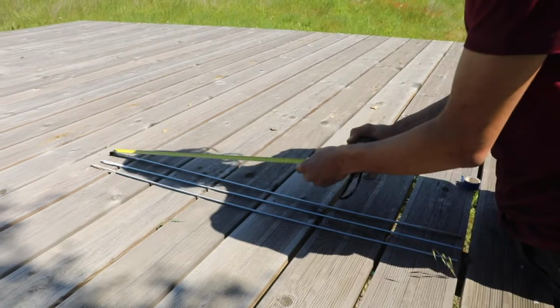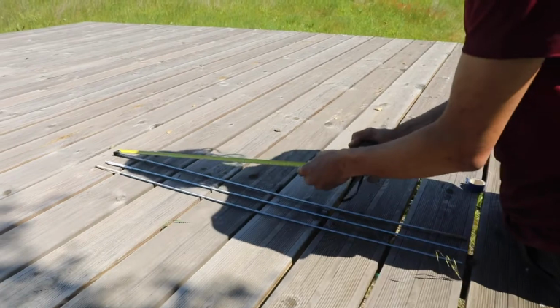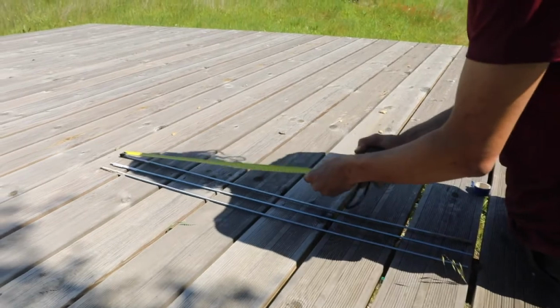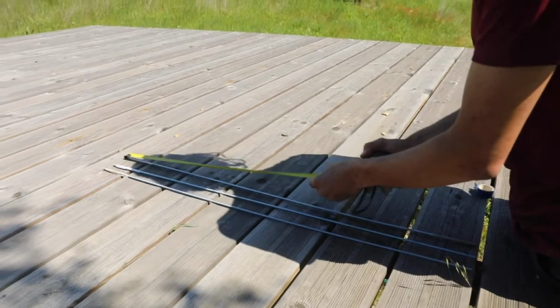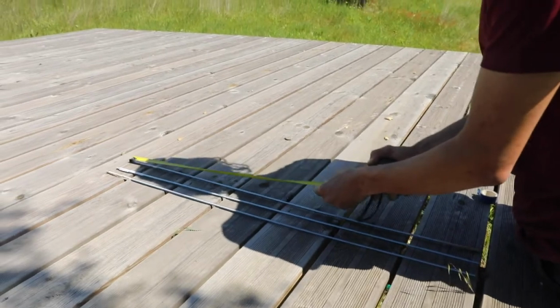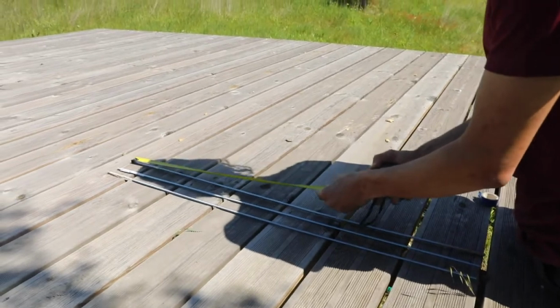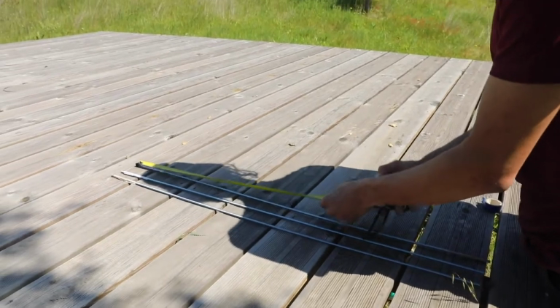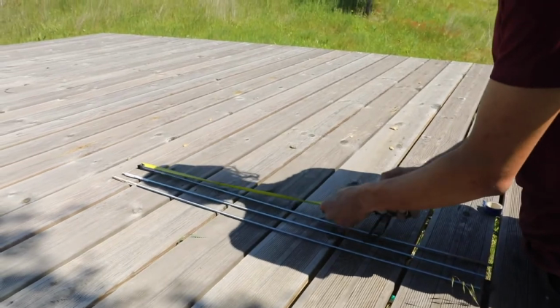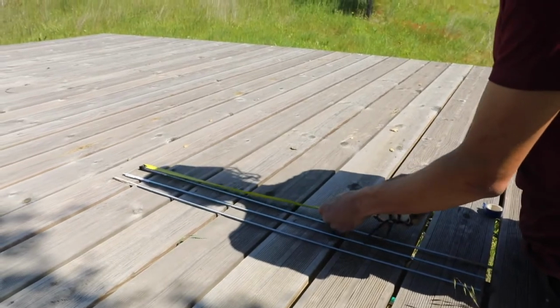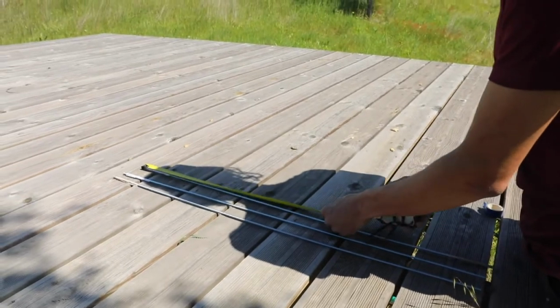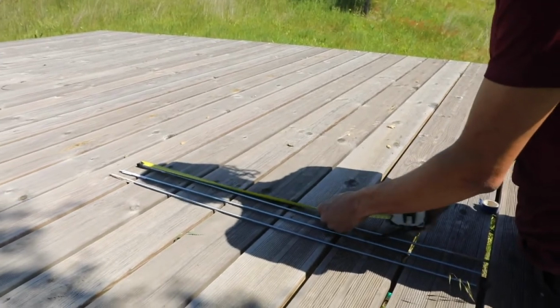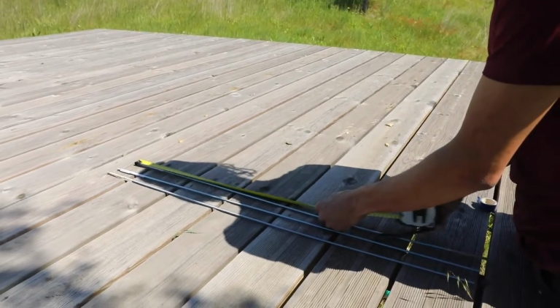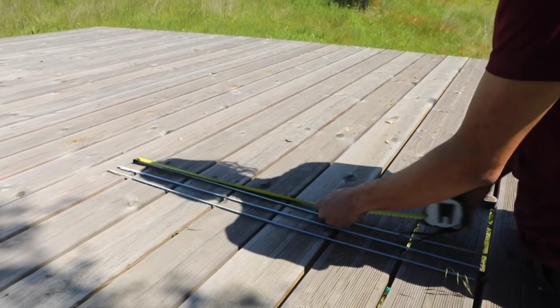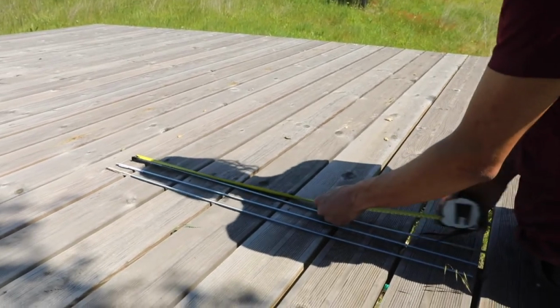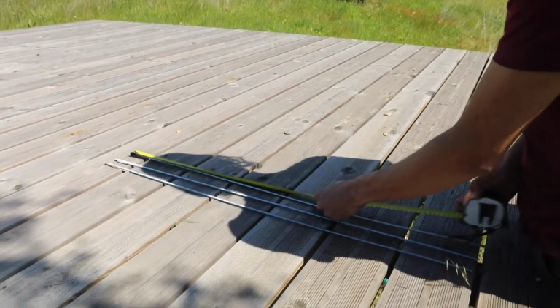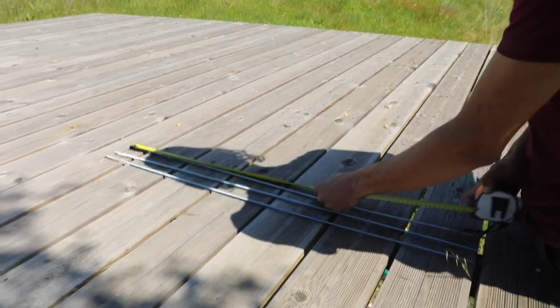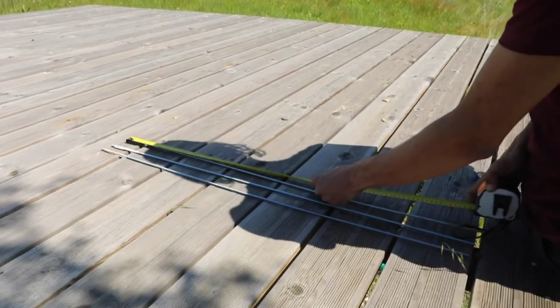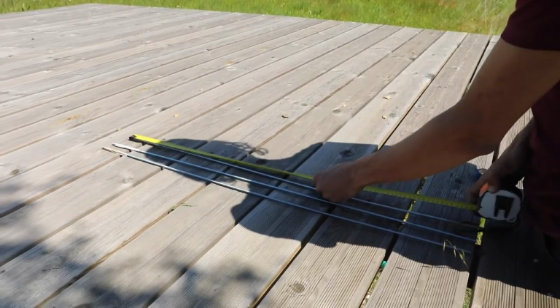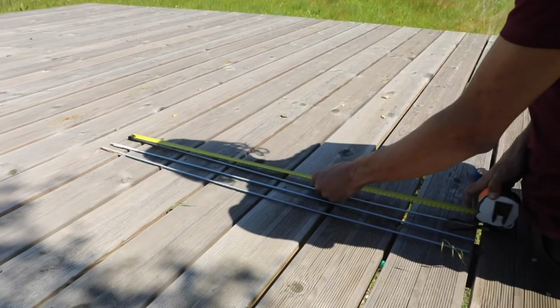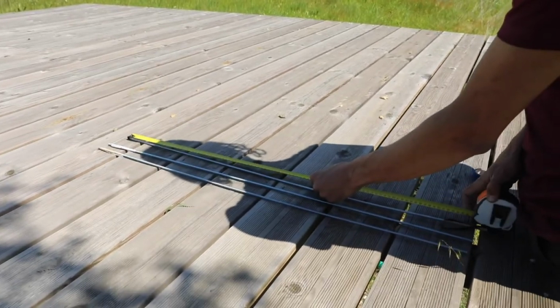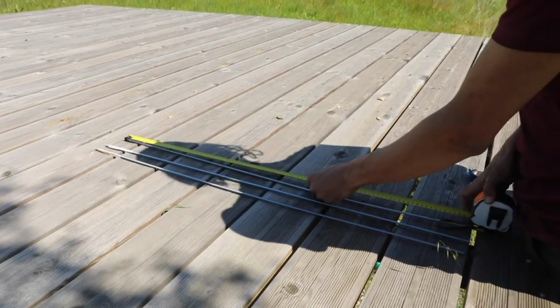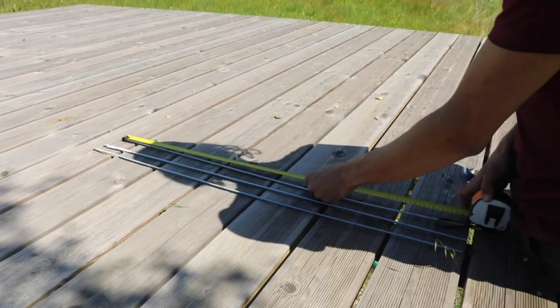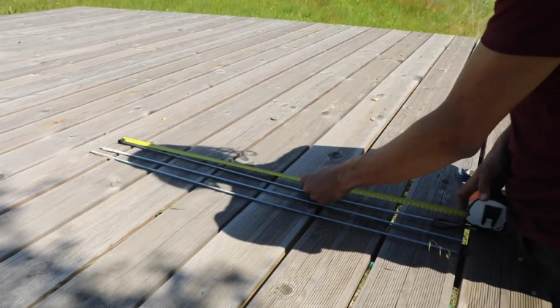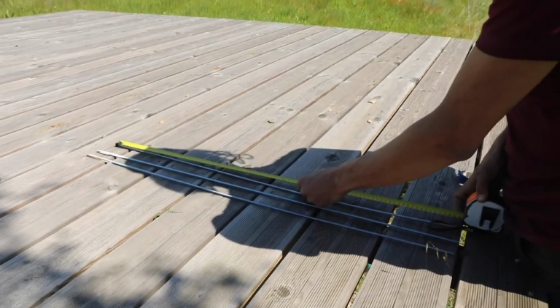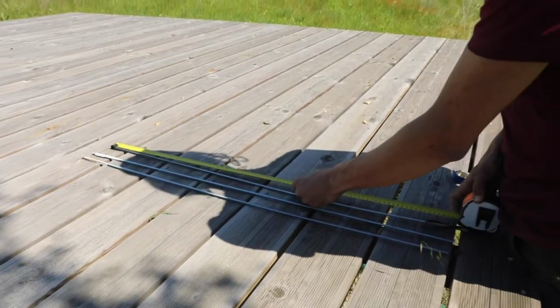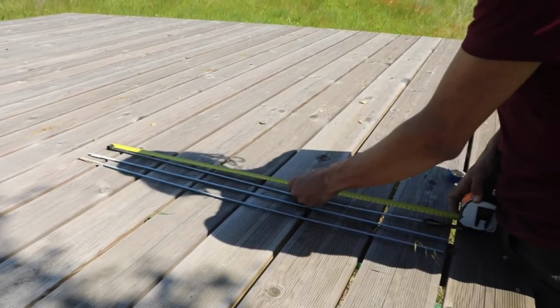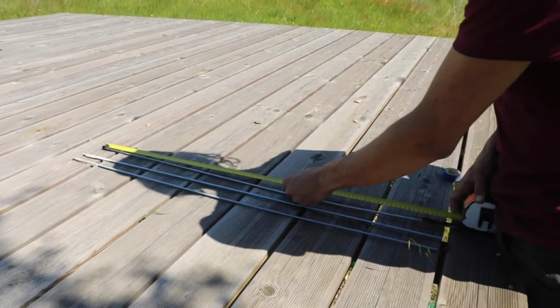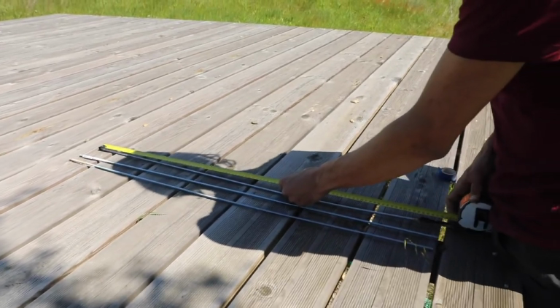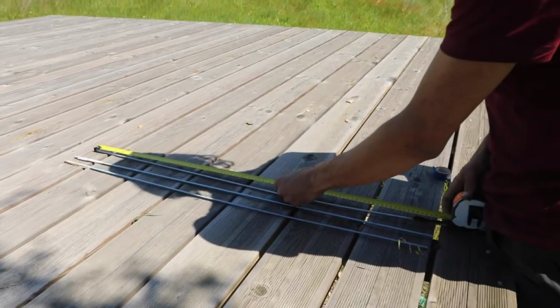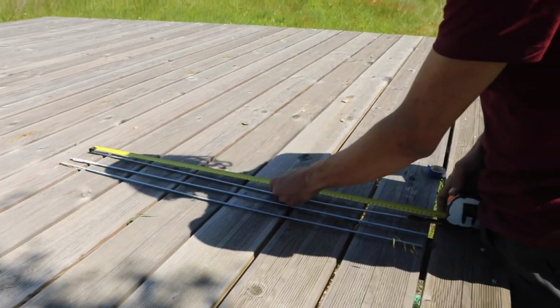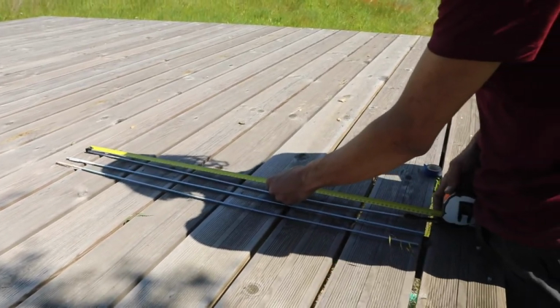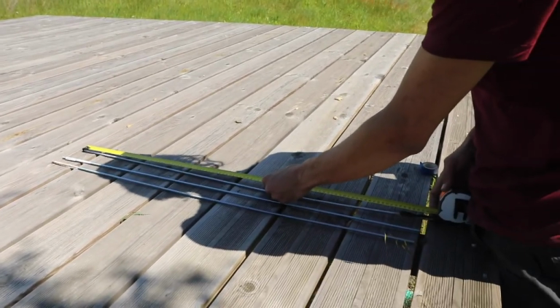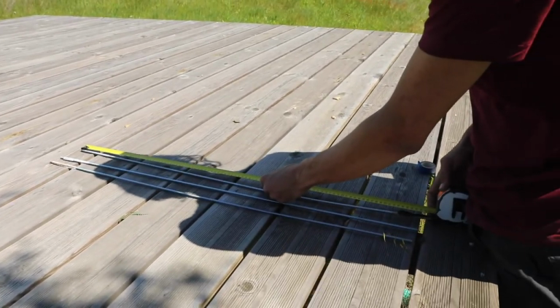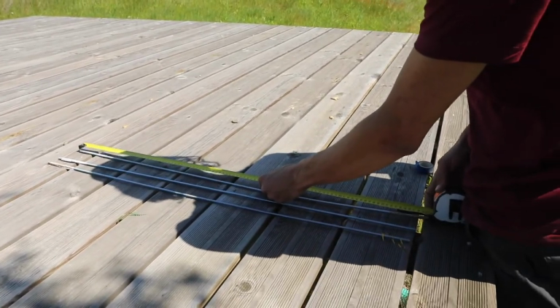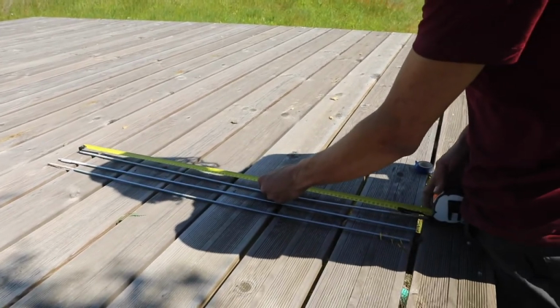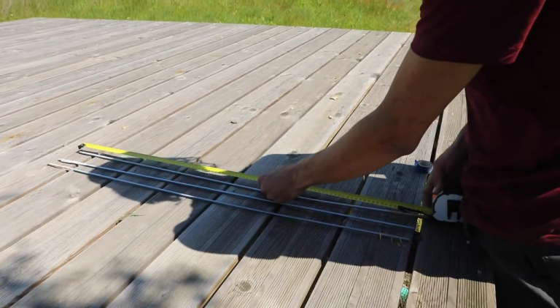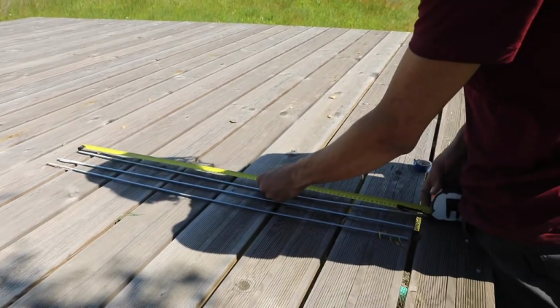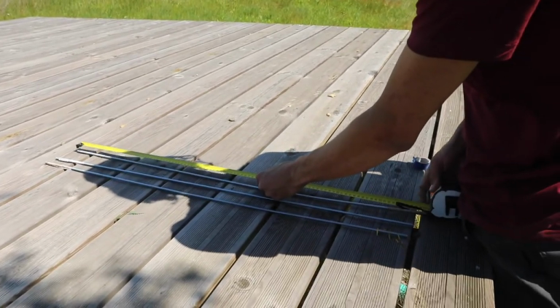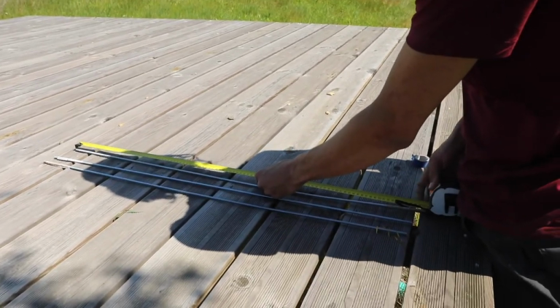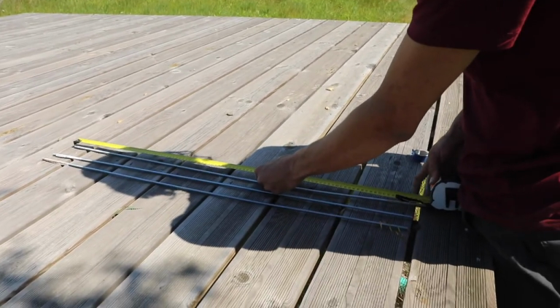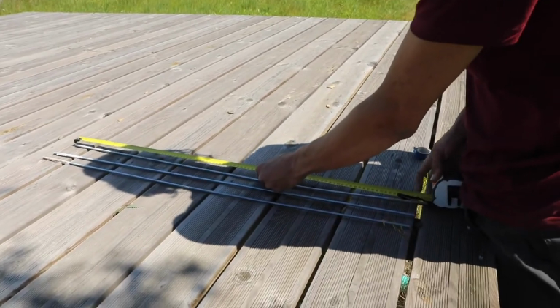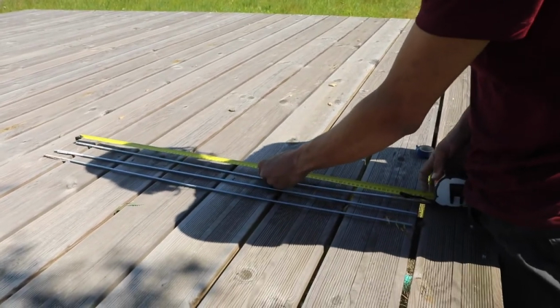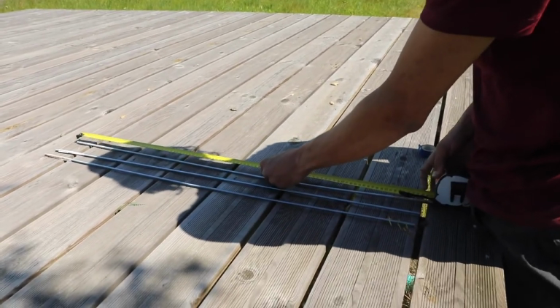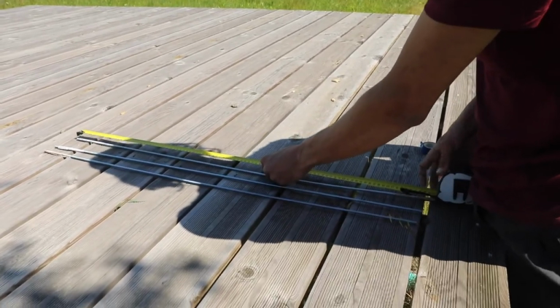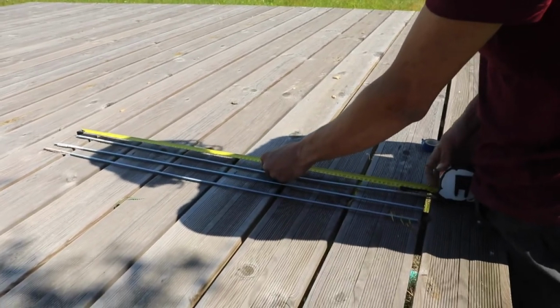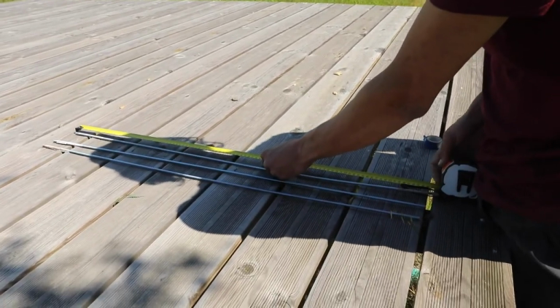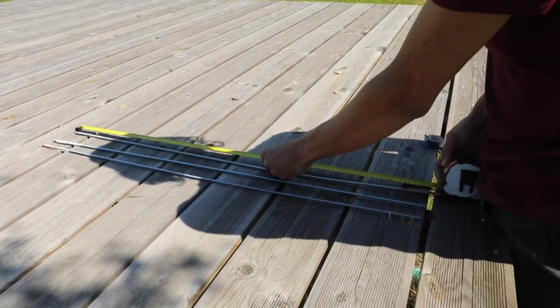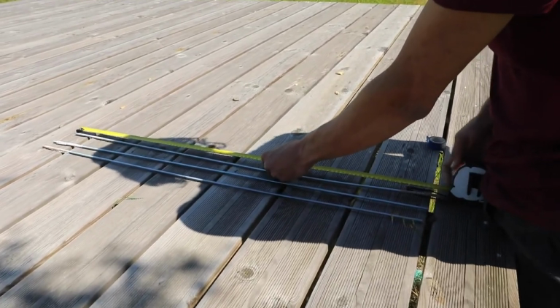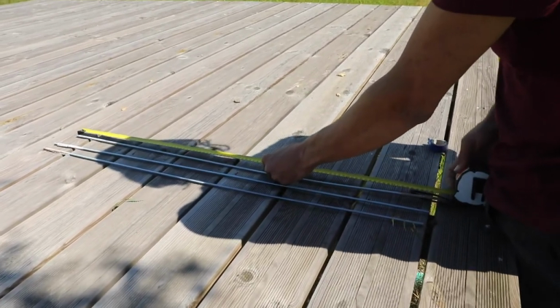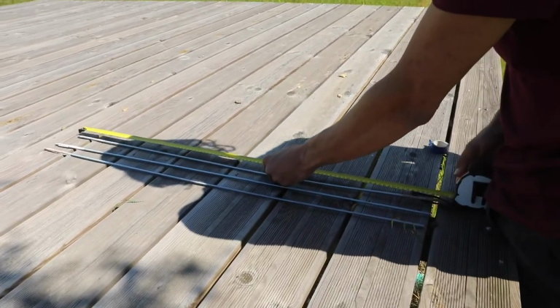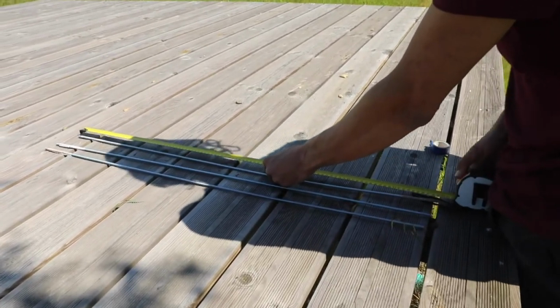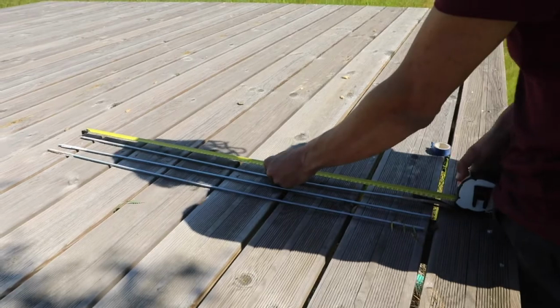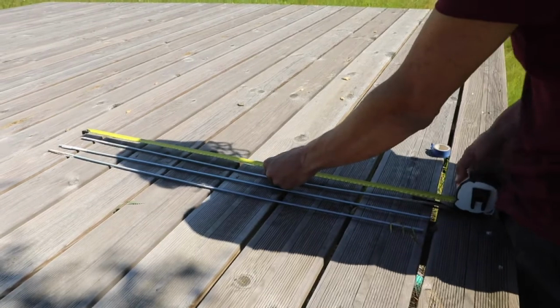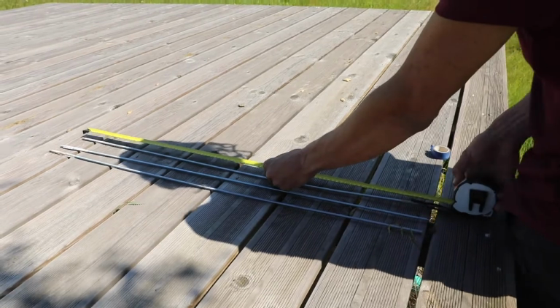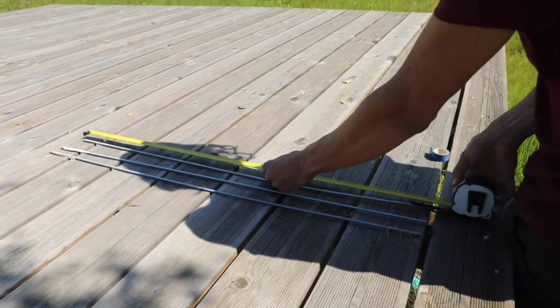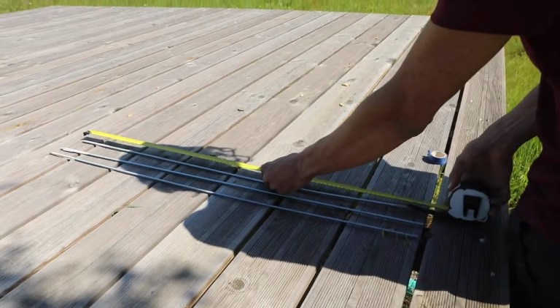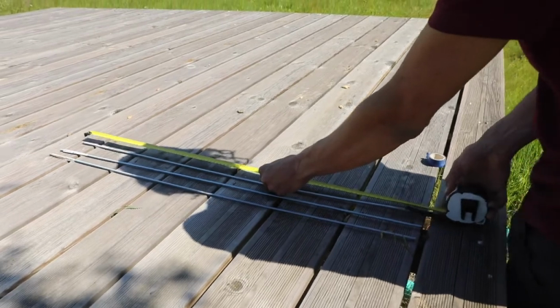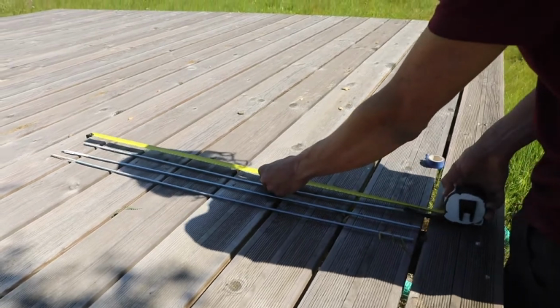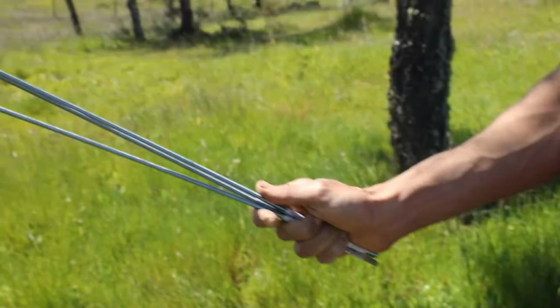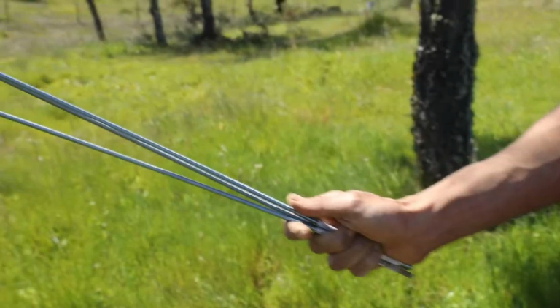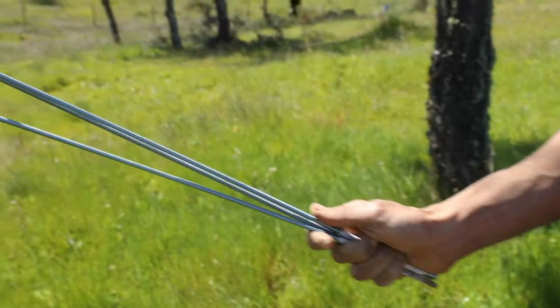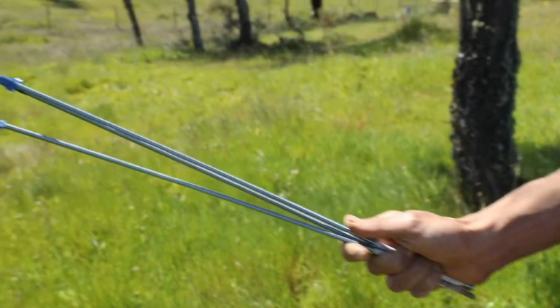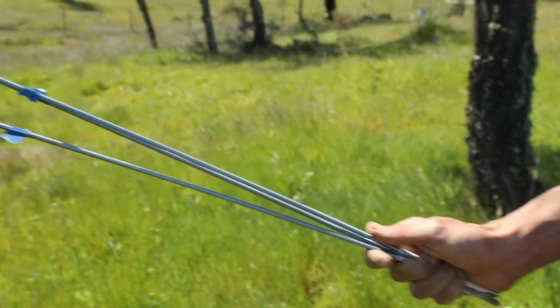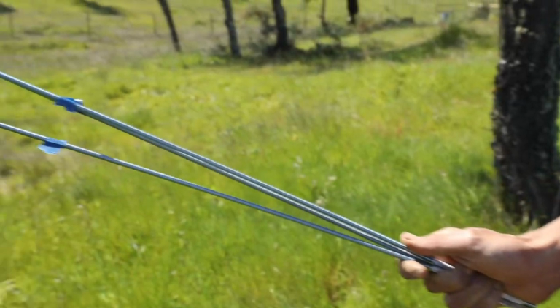We then mark each threaded bolt at half meter, as that is how deep they should go in the soil to be properly fixed.